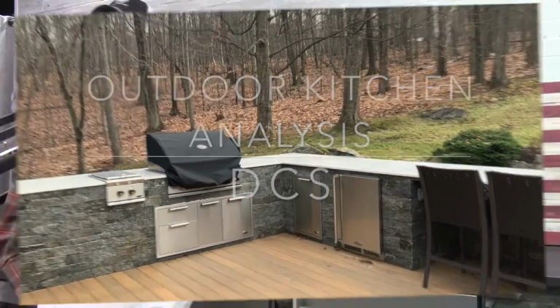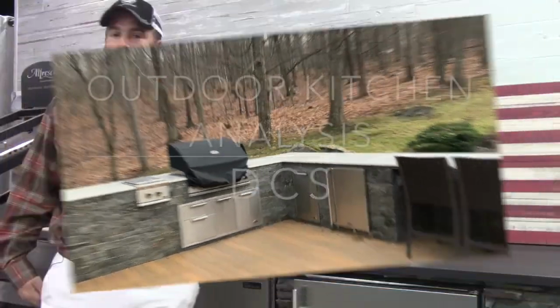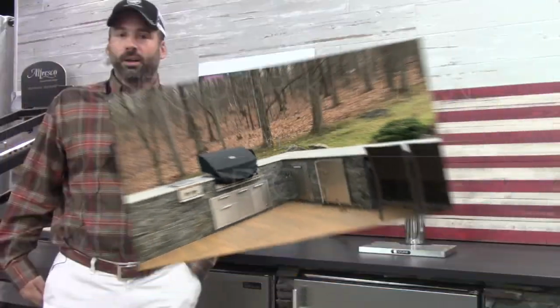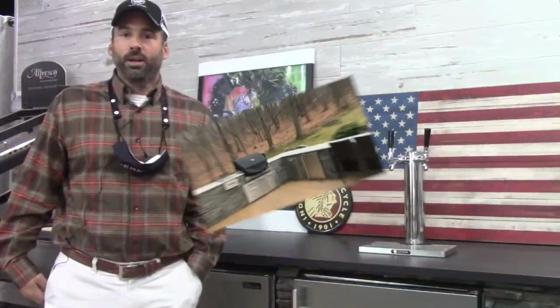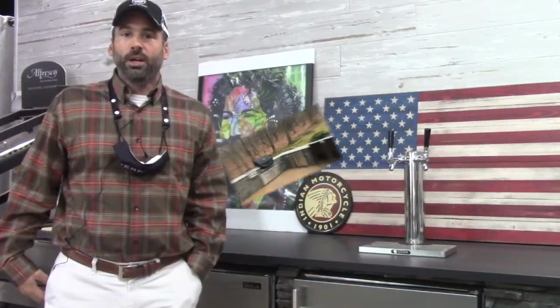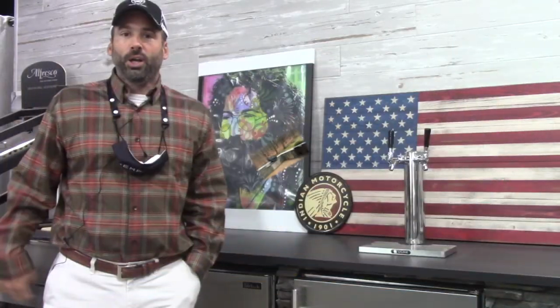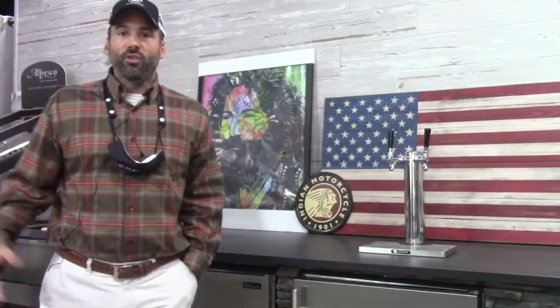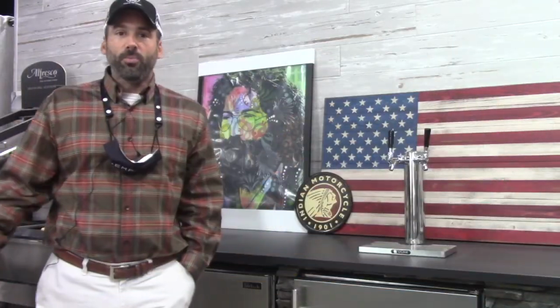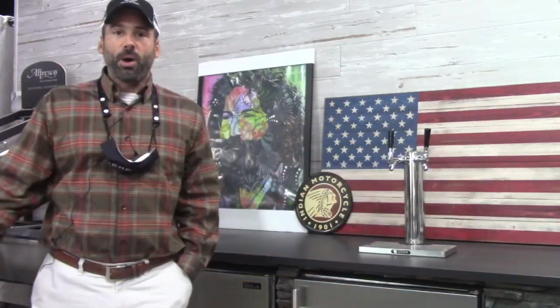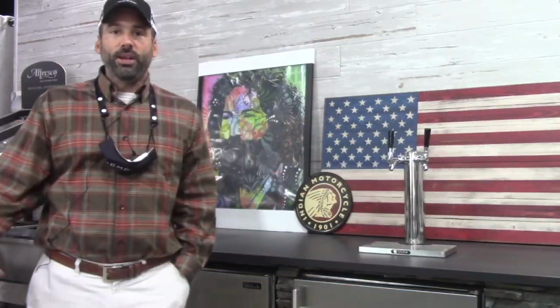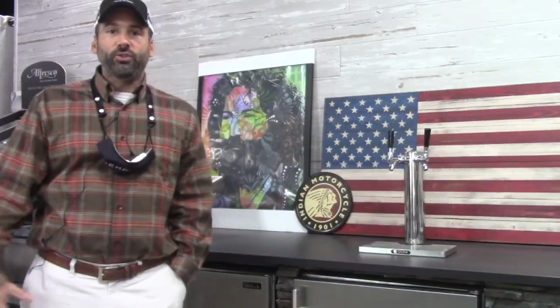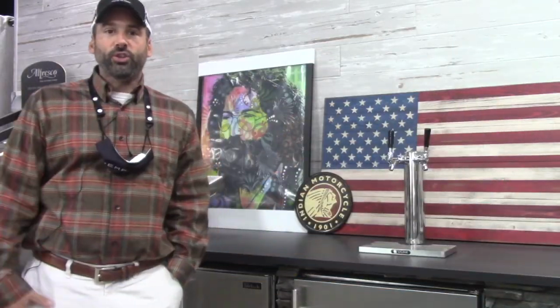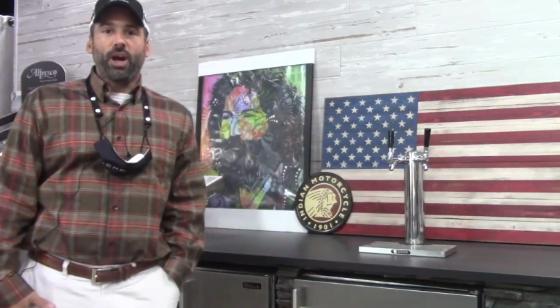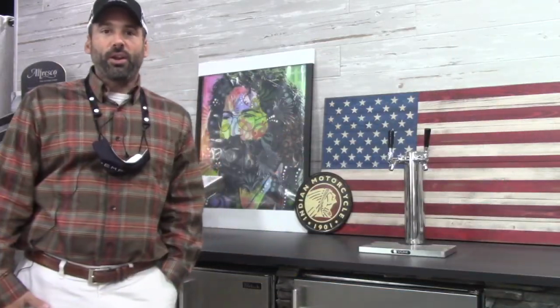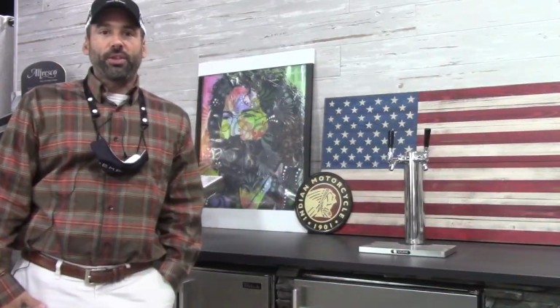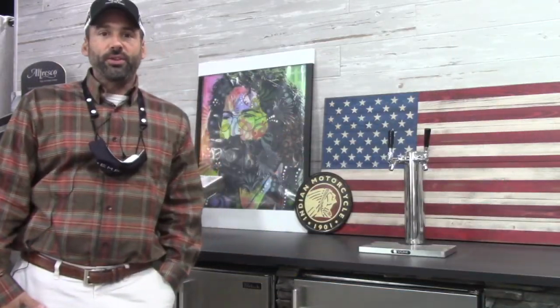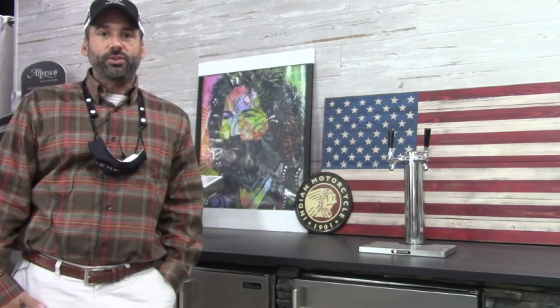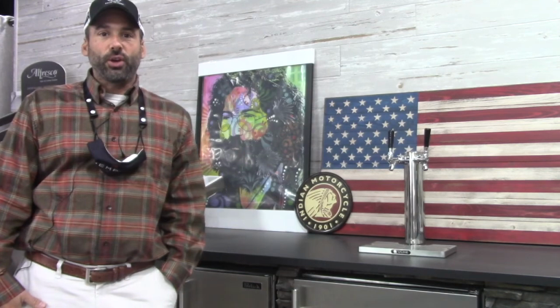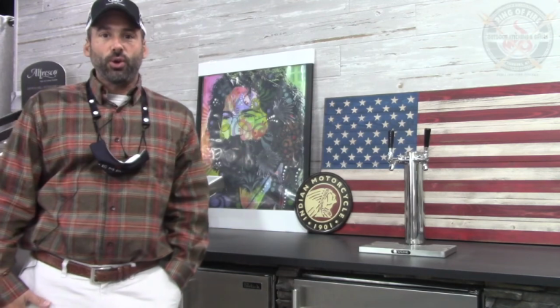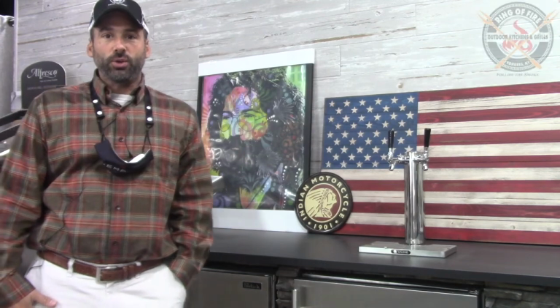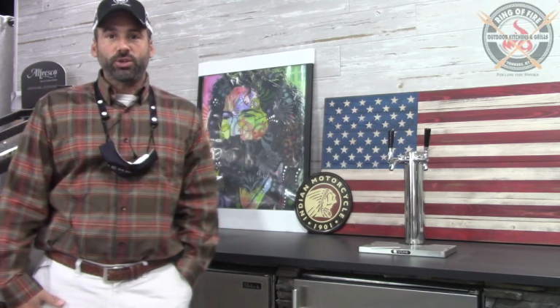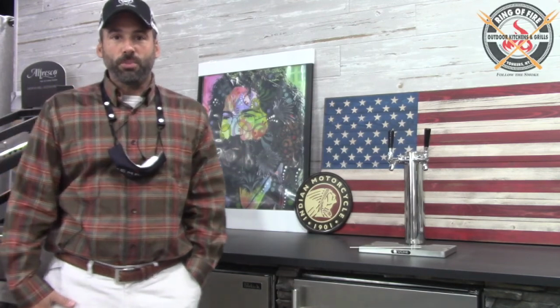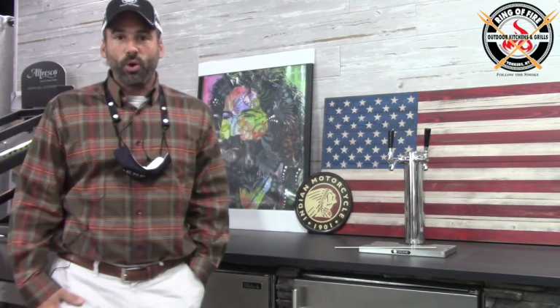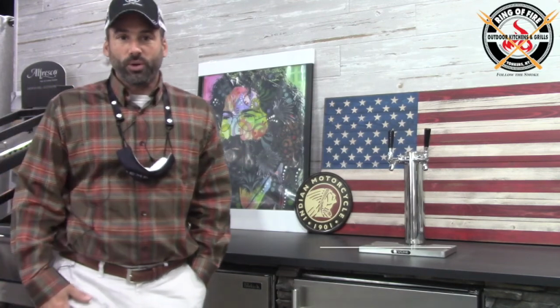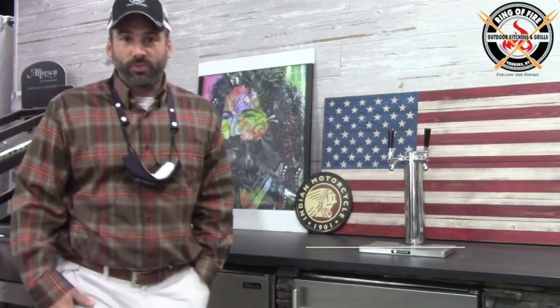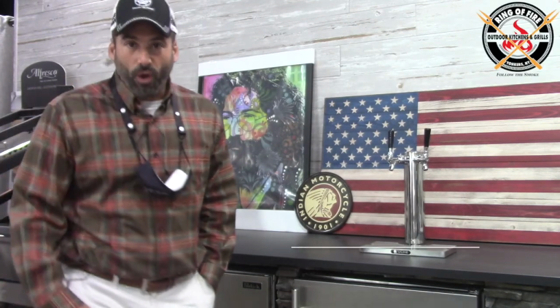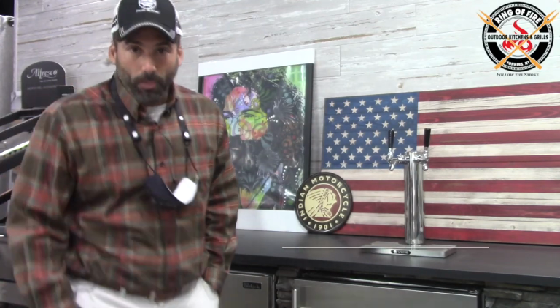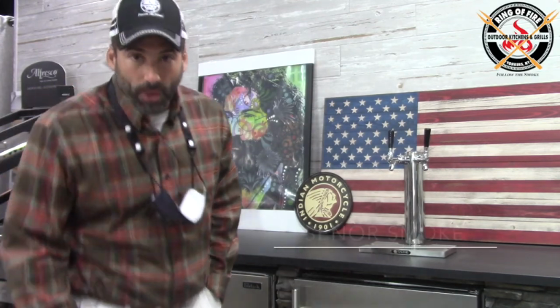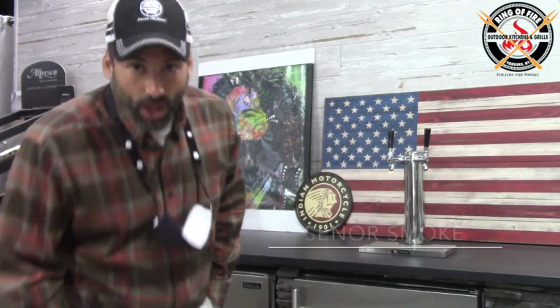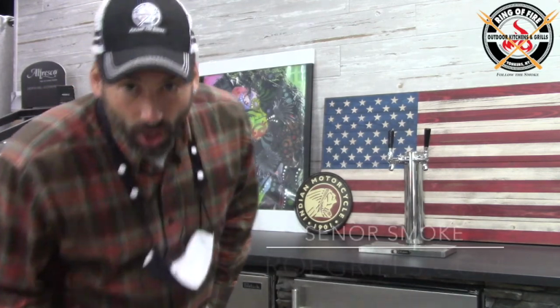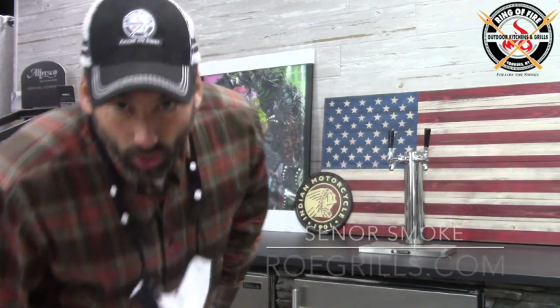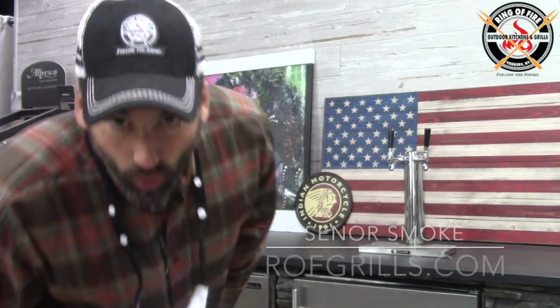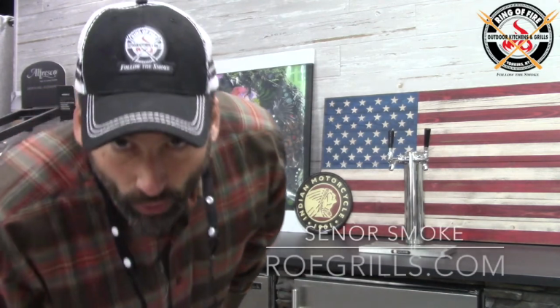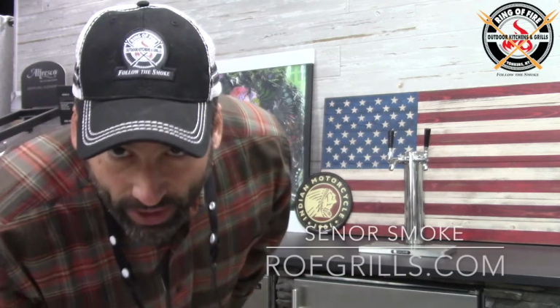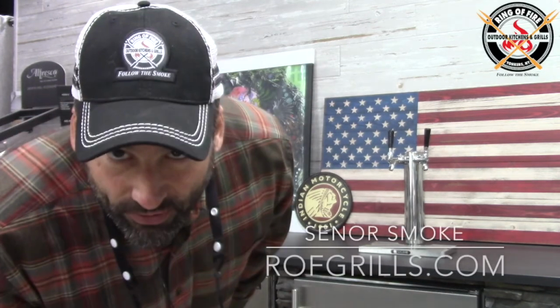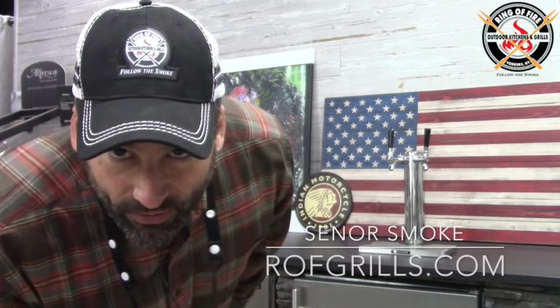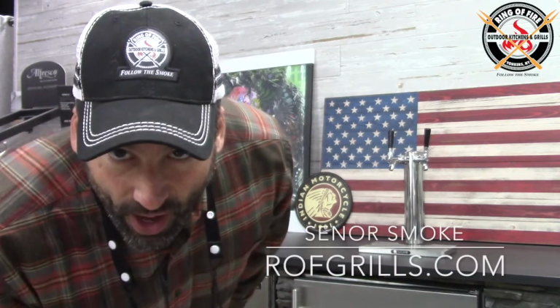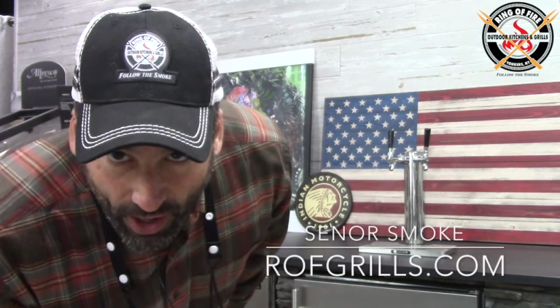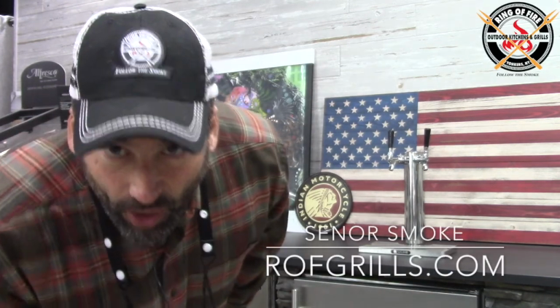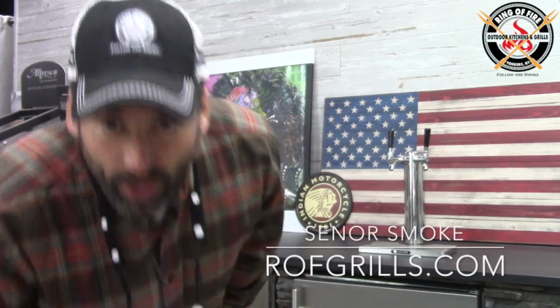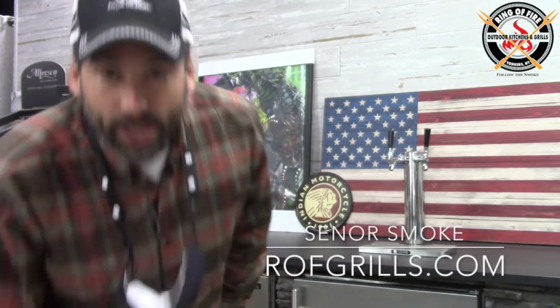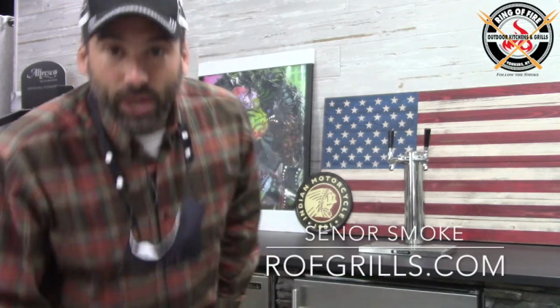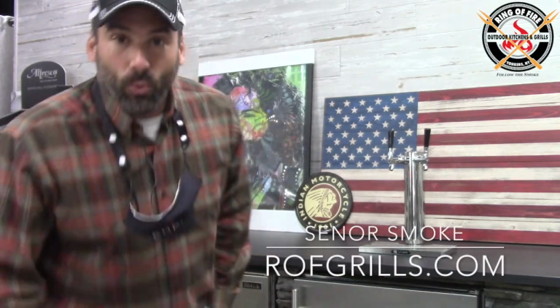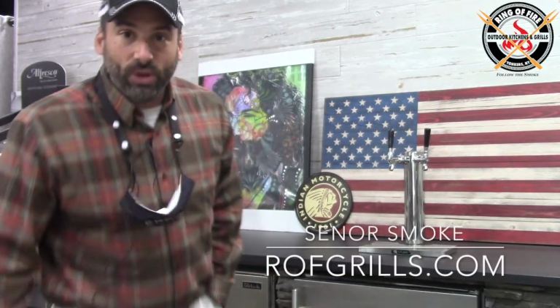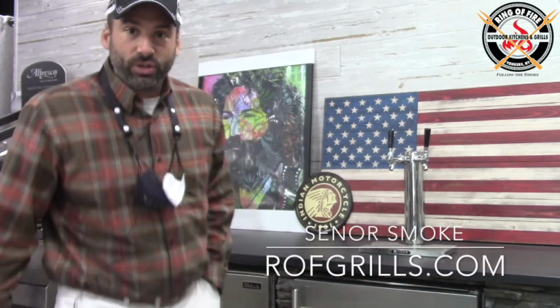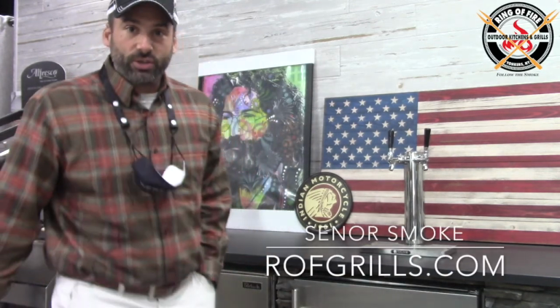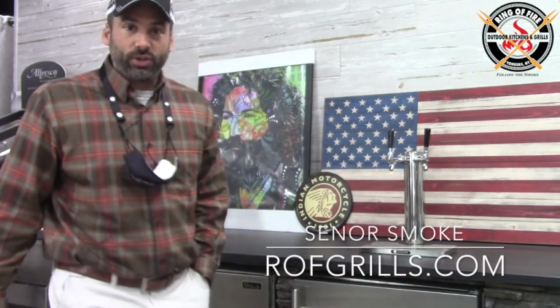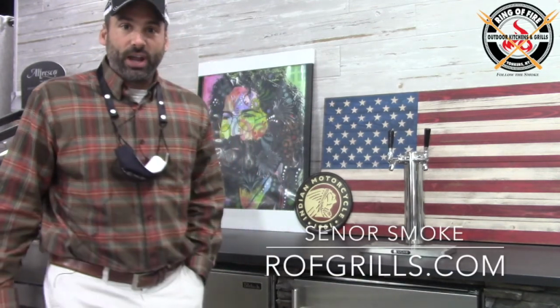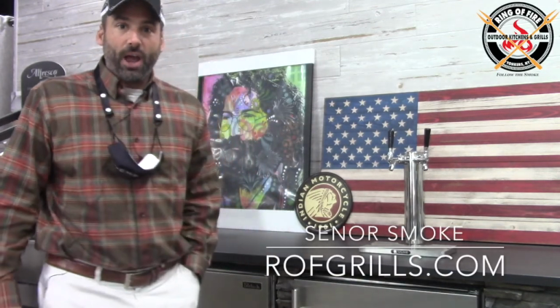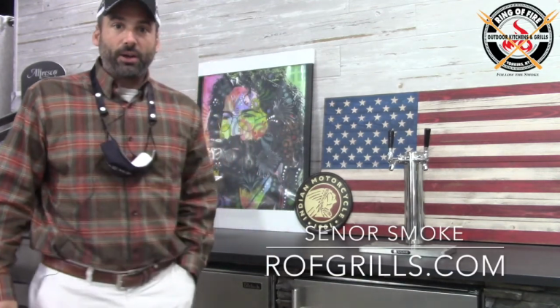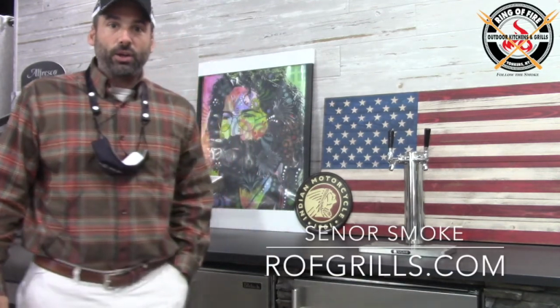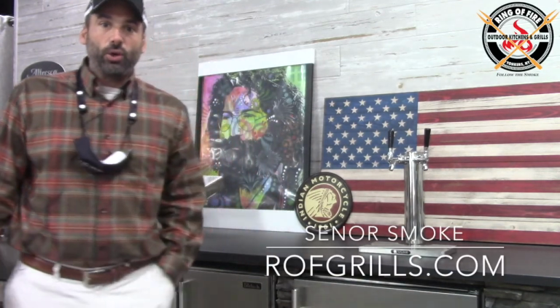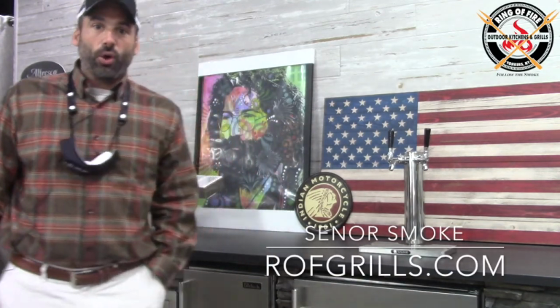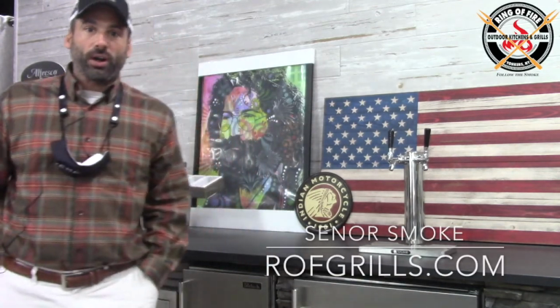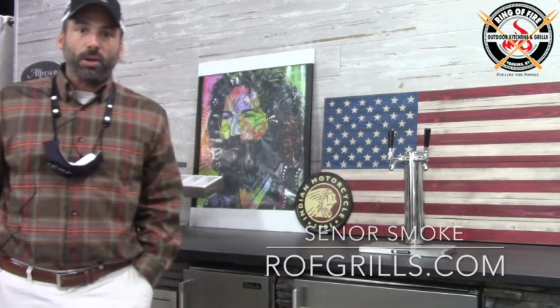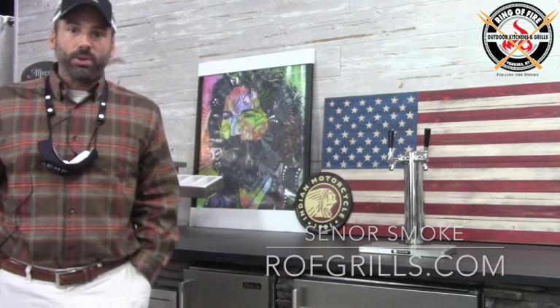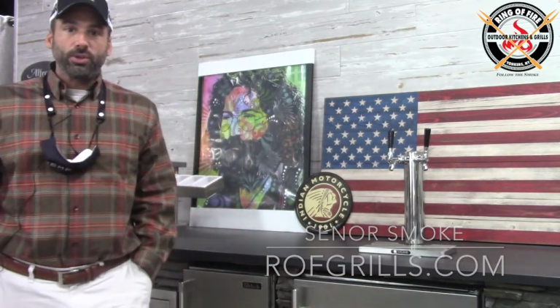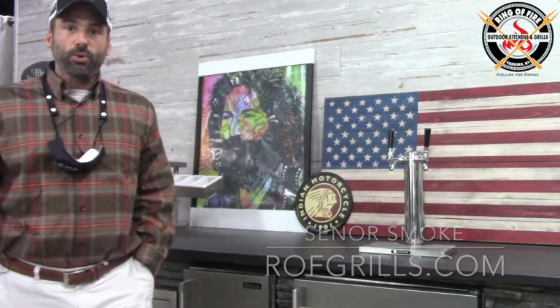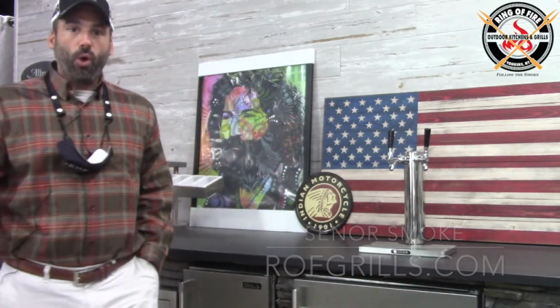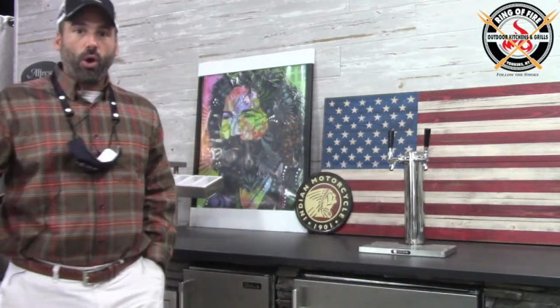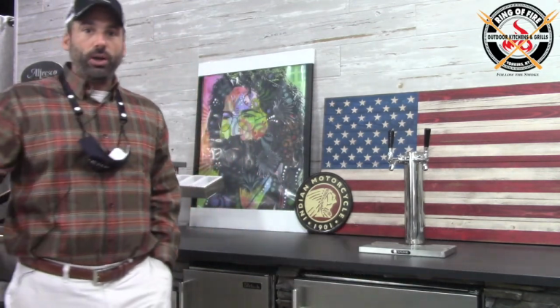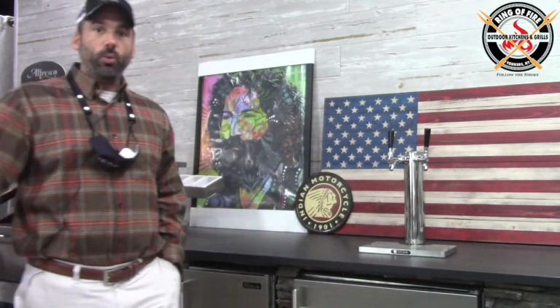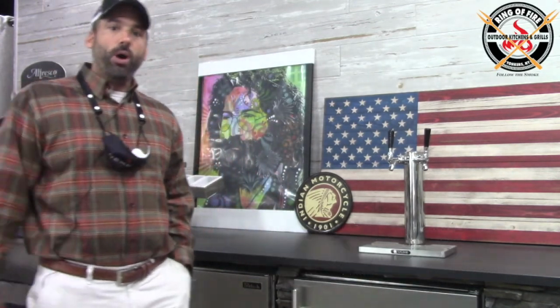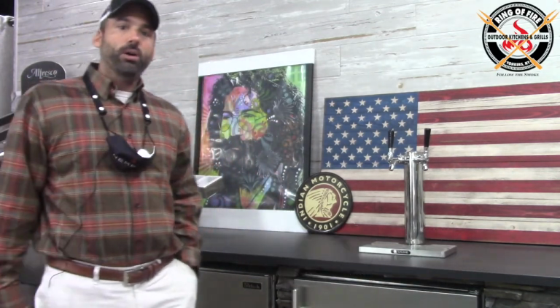Hello, everybody. It's Jonathan Senor Snoke from the Ring of Fire in Westchester County, New York. I bid you a hearty welcome.